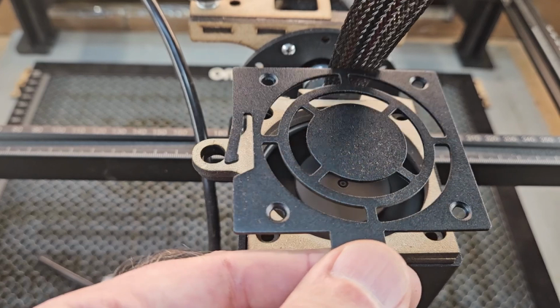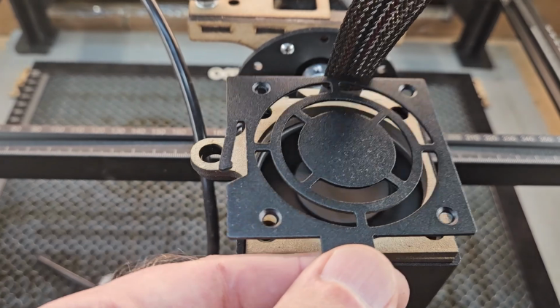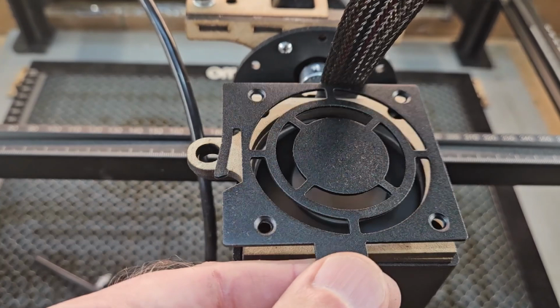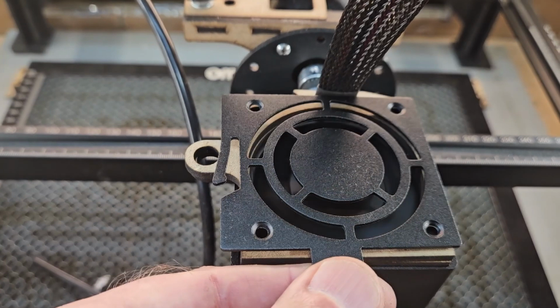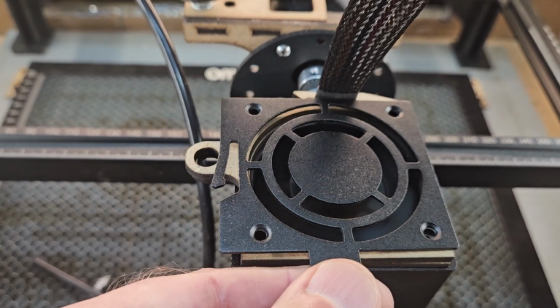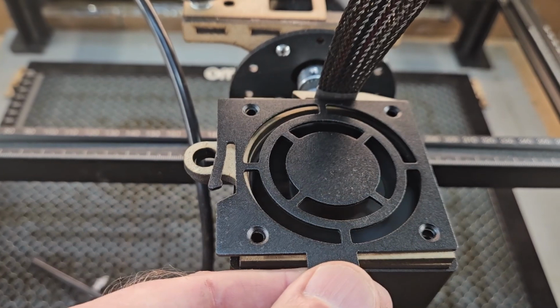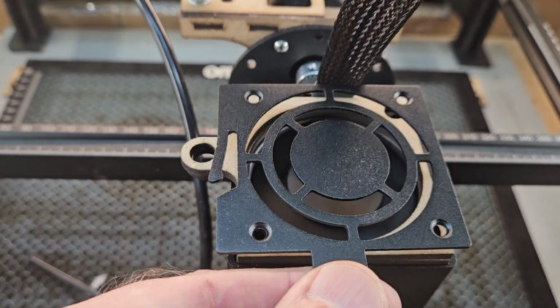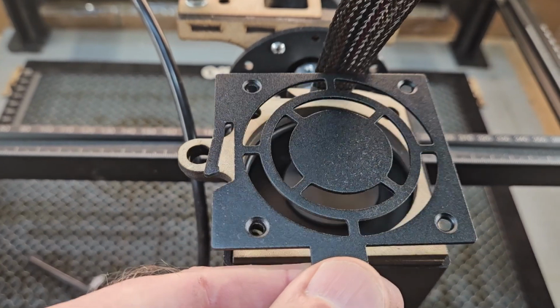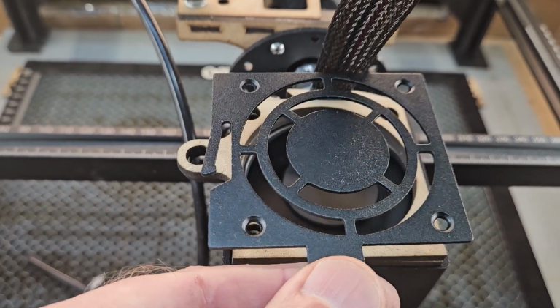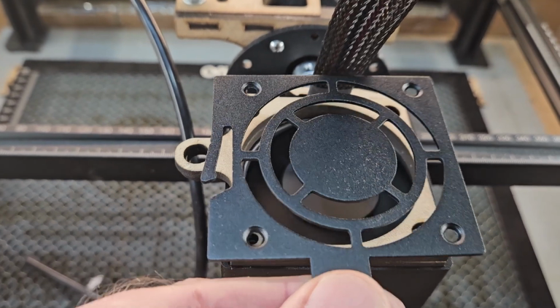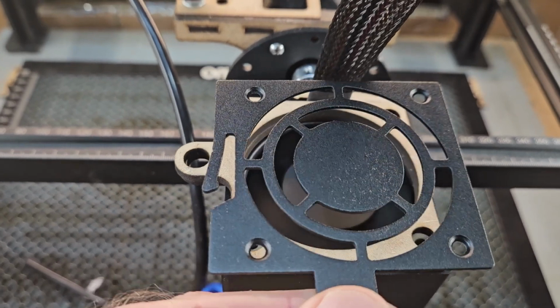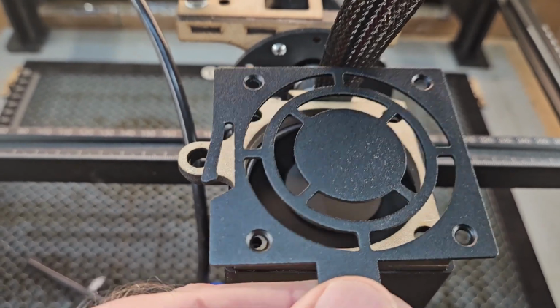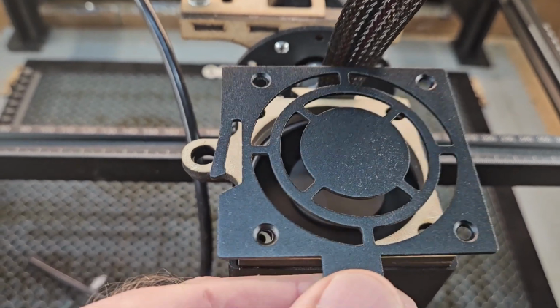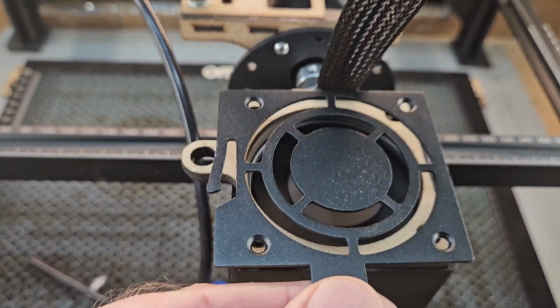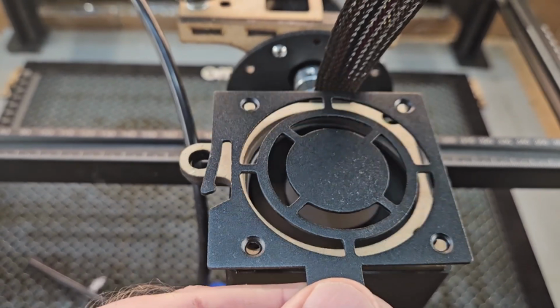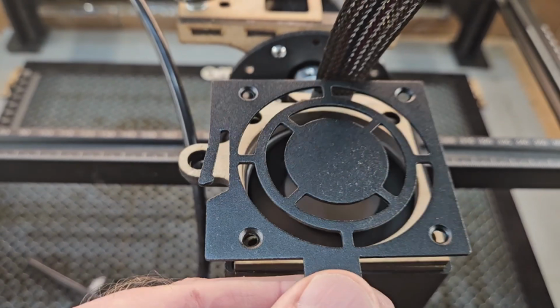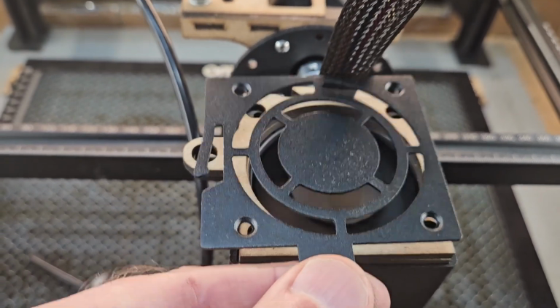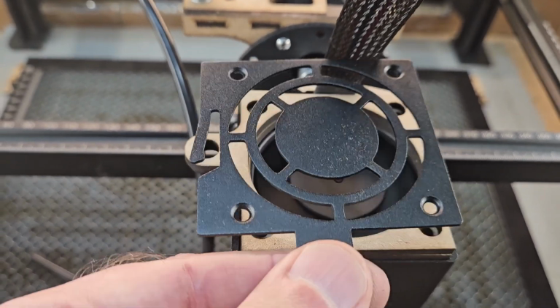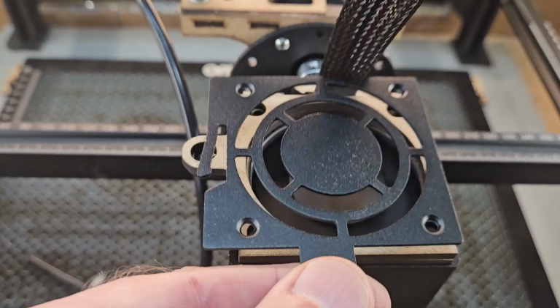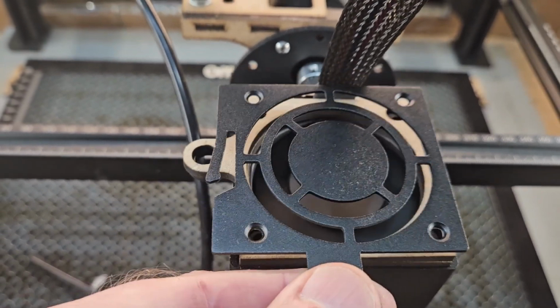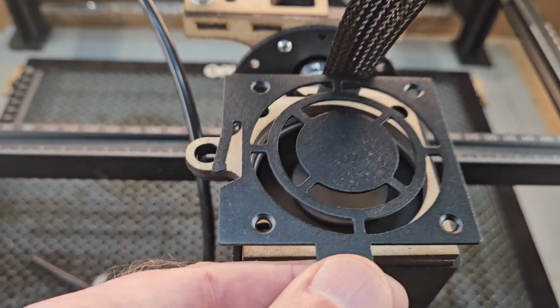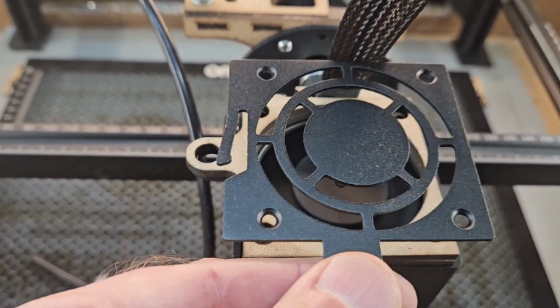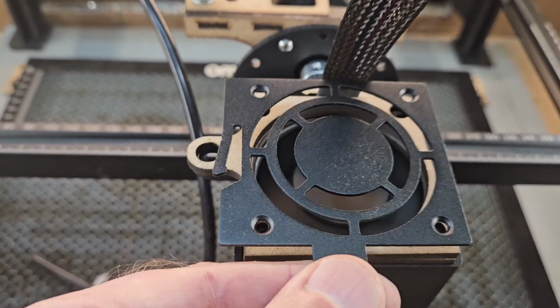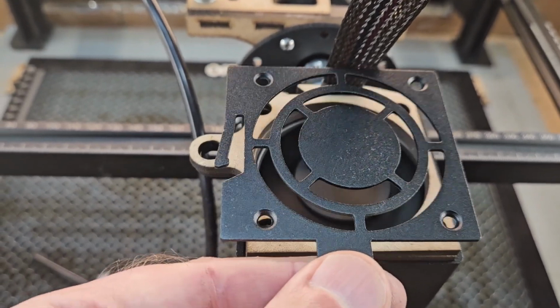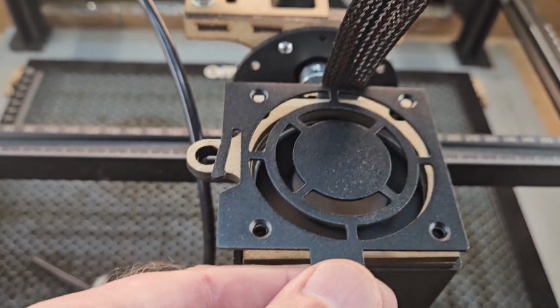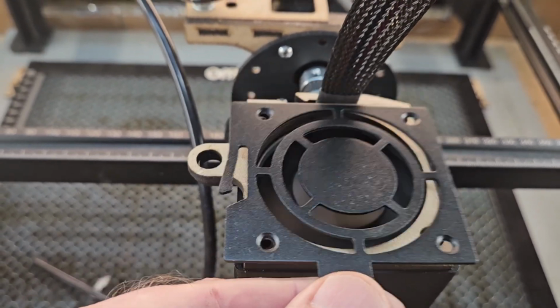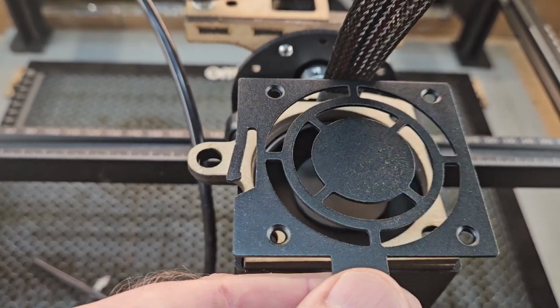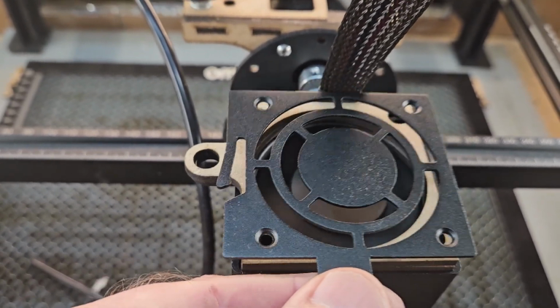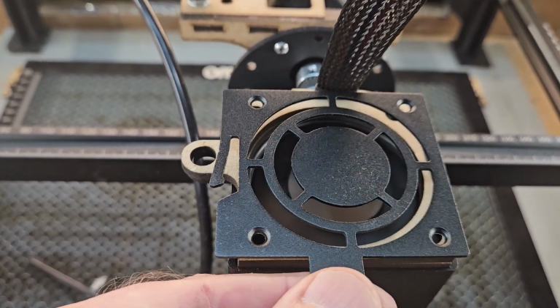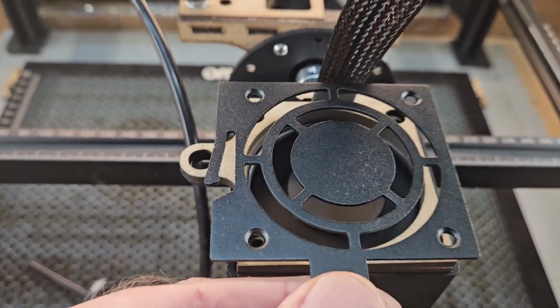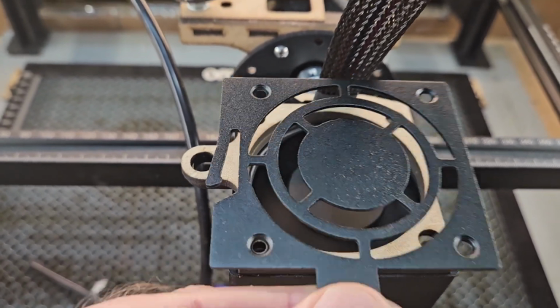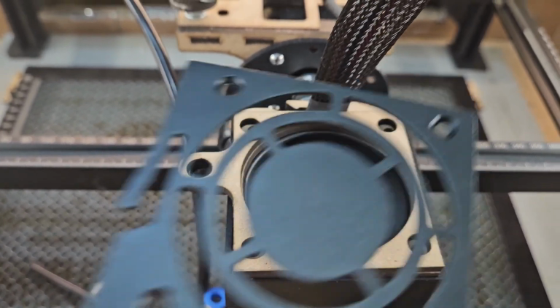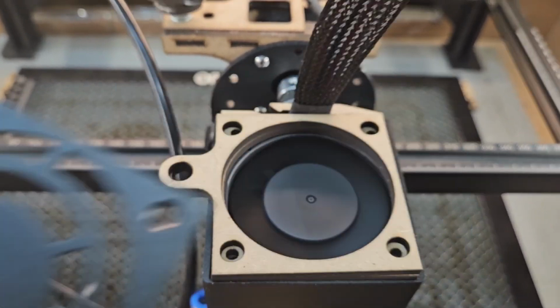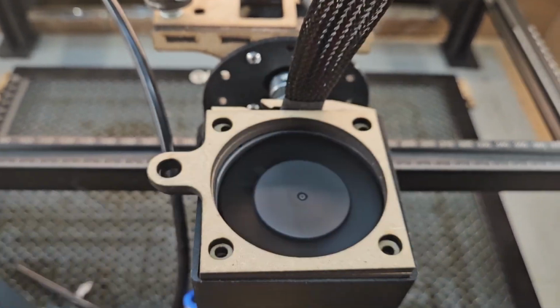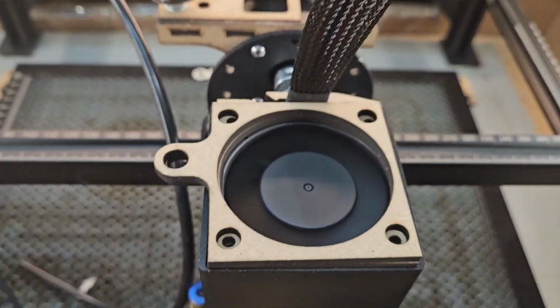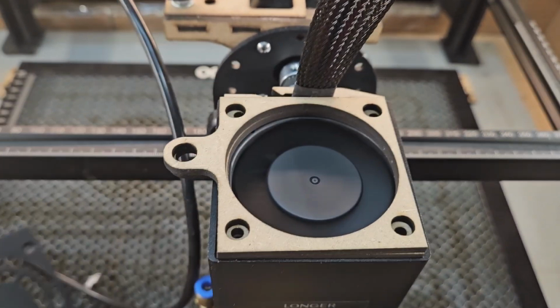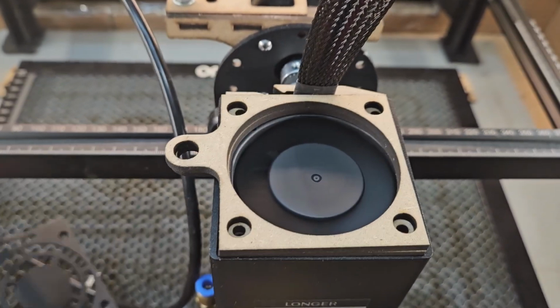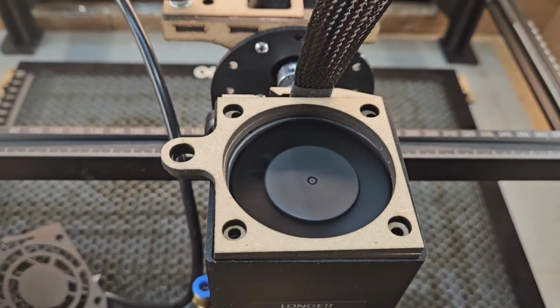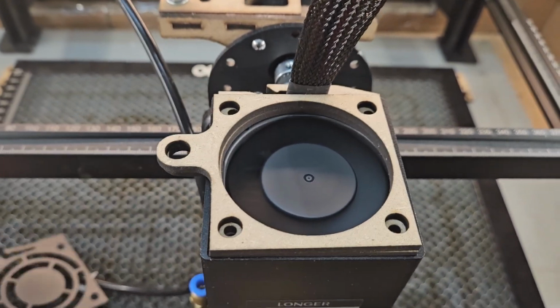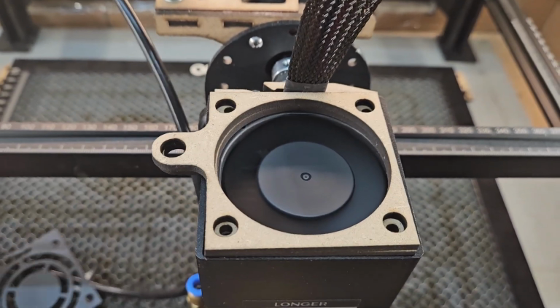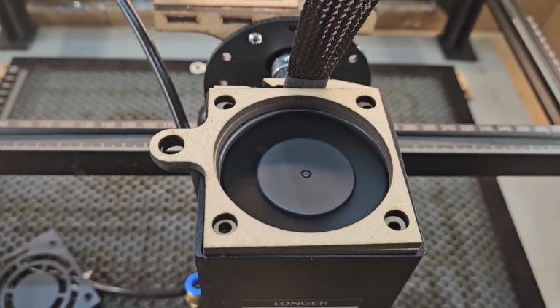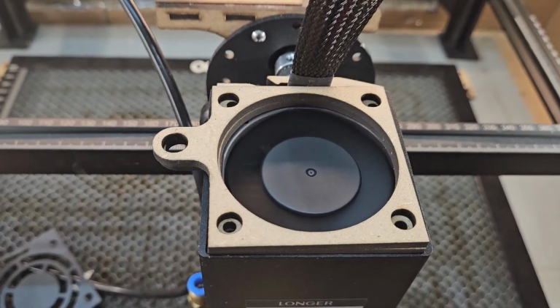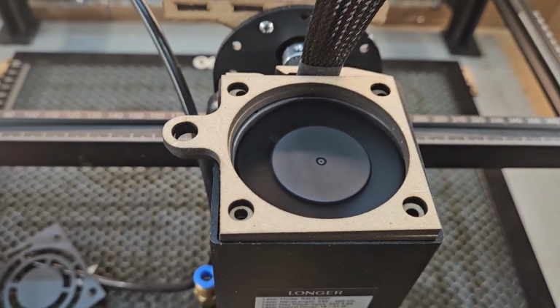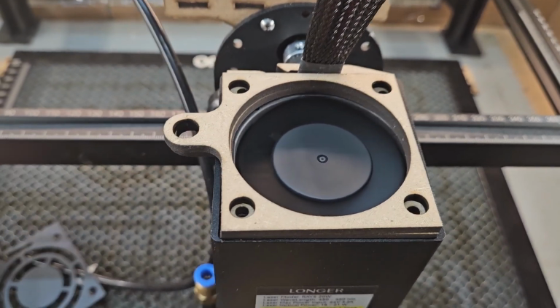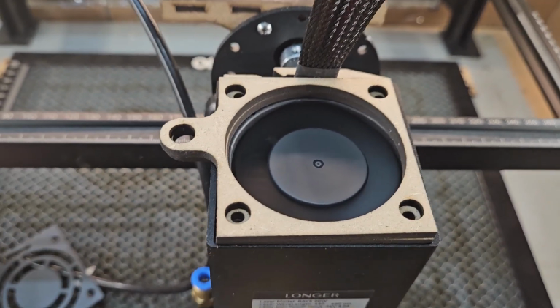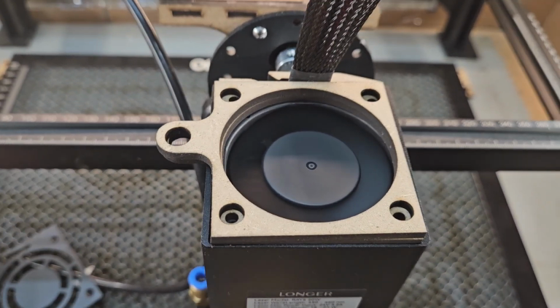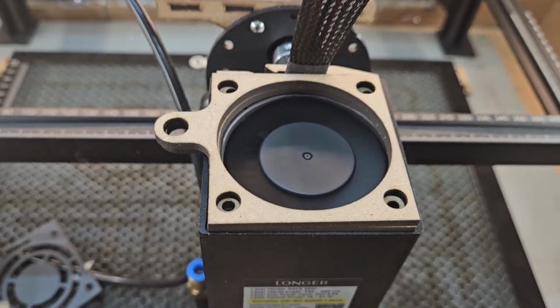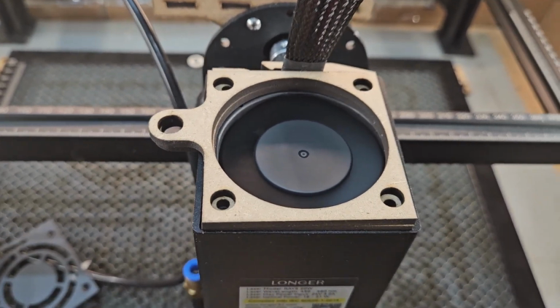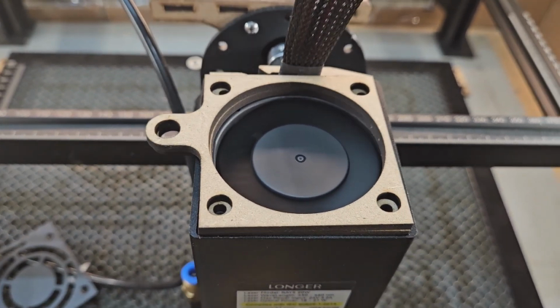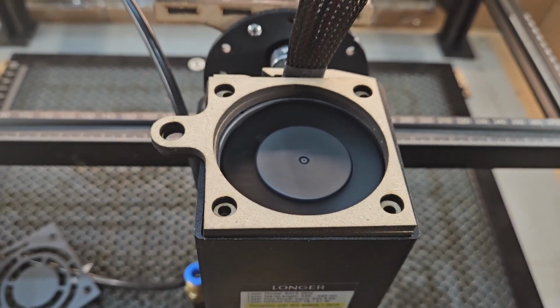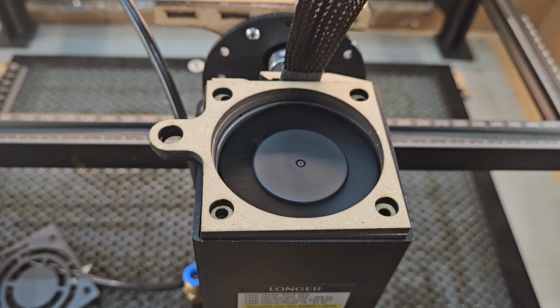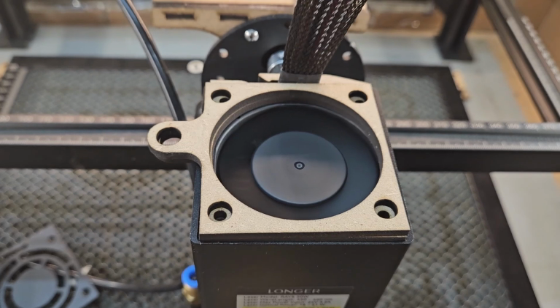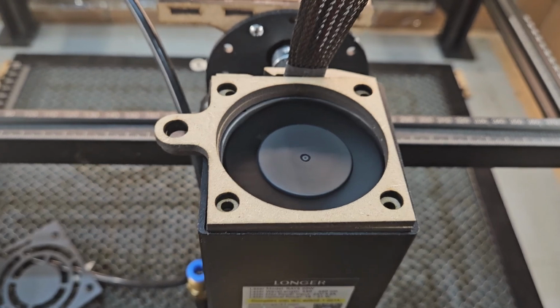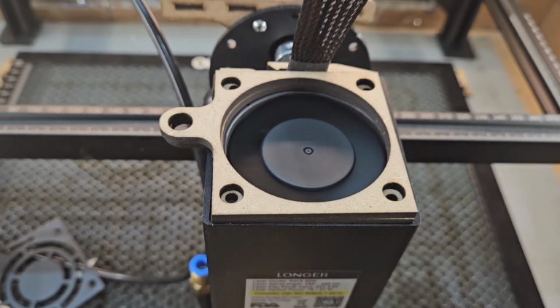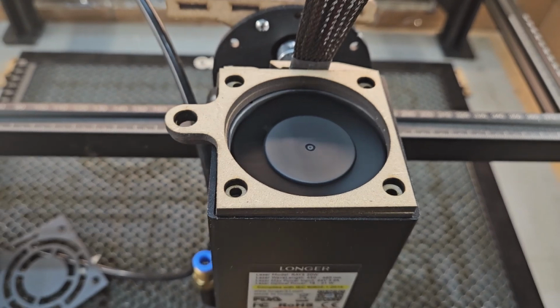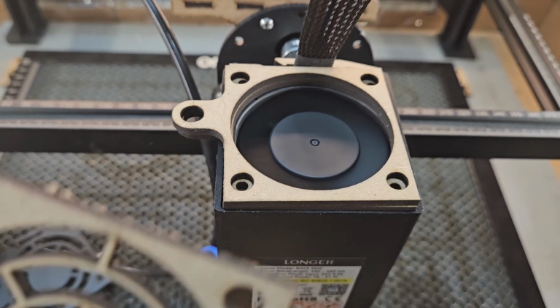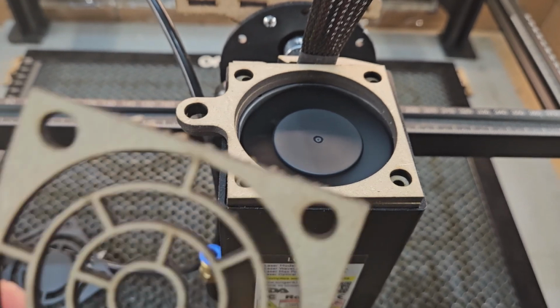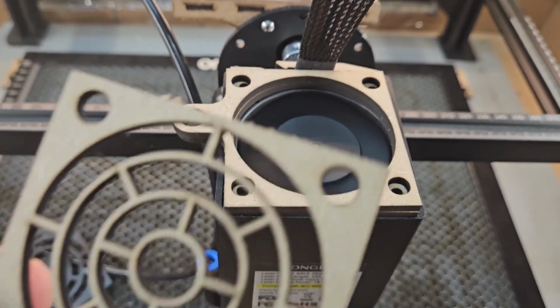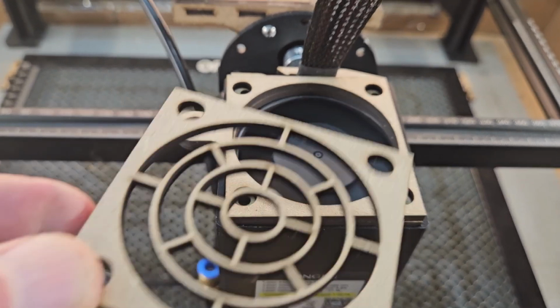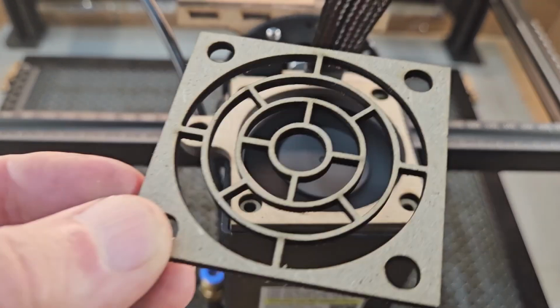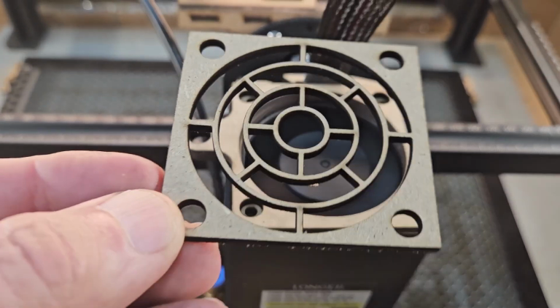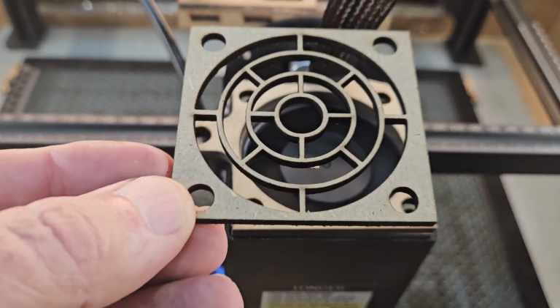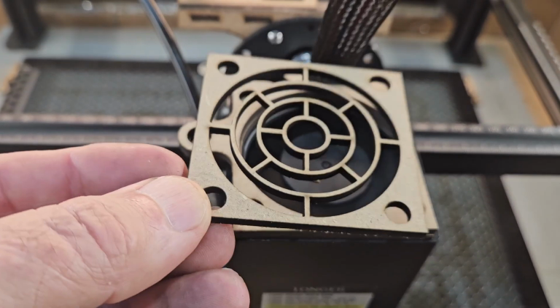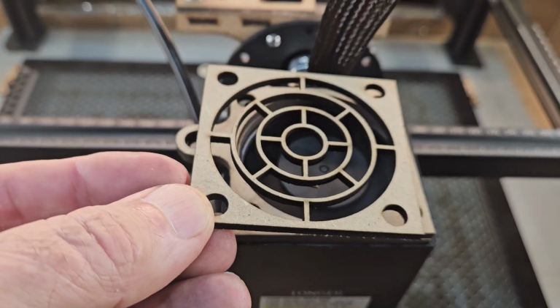I can feel that being sucked down by the fan, whereas if I gently hold this one on, I don't feel that same suction.